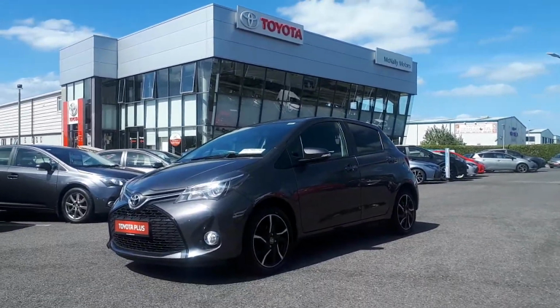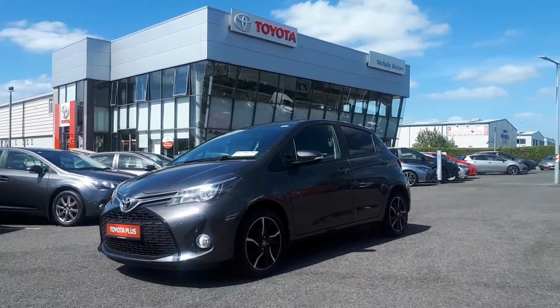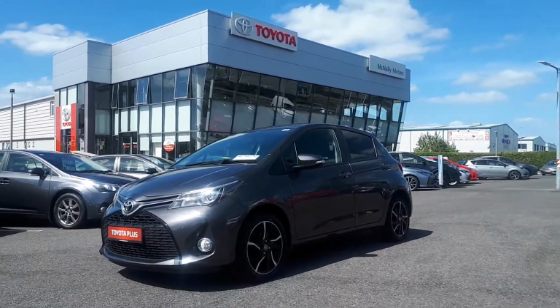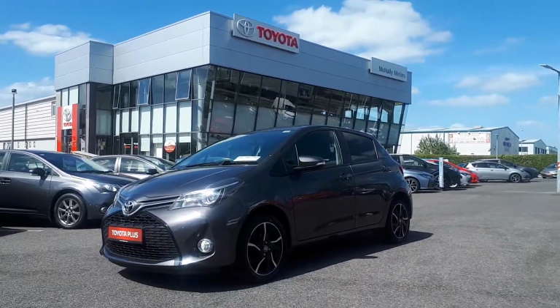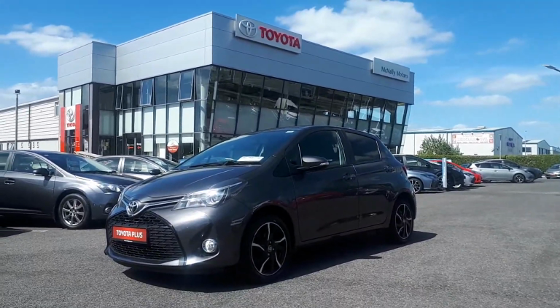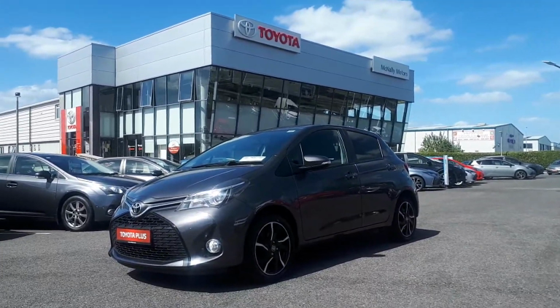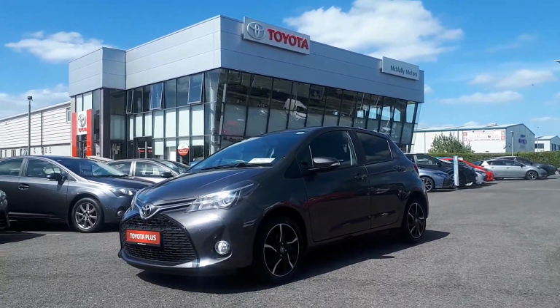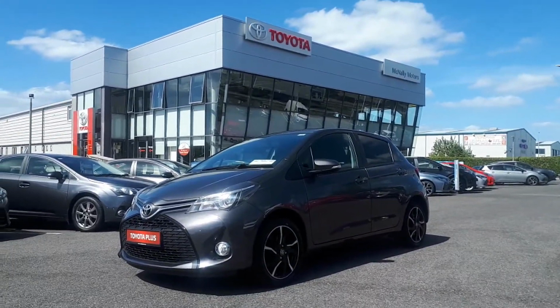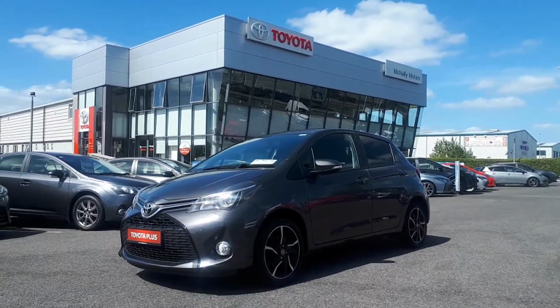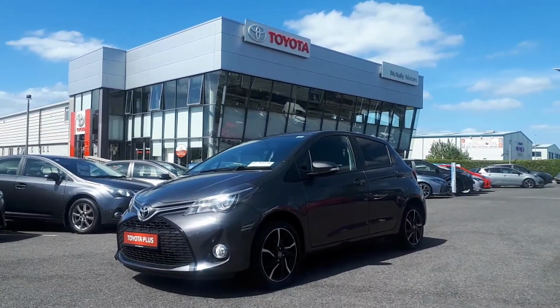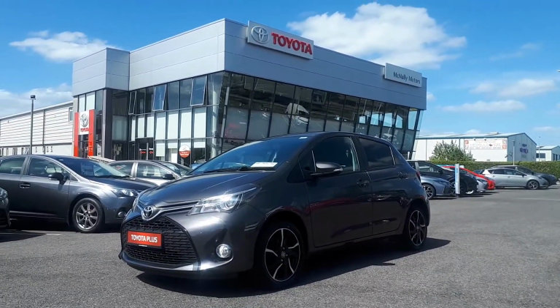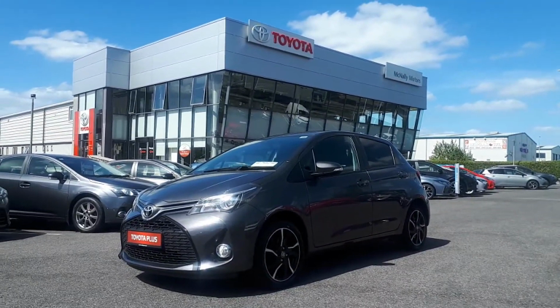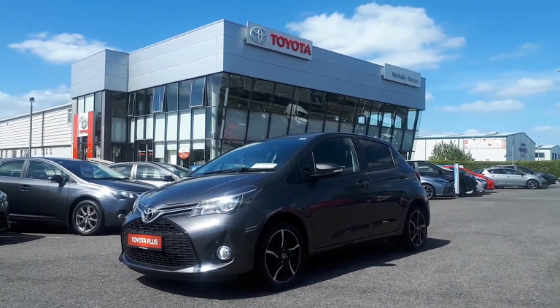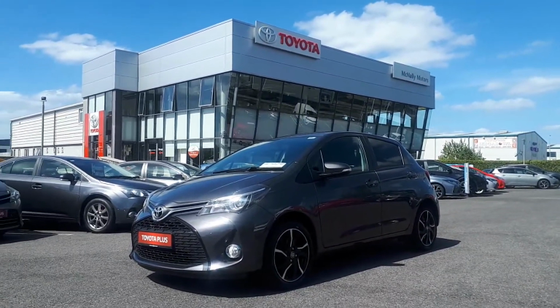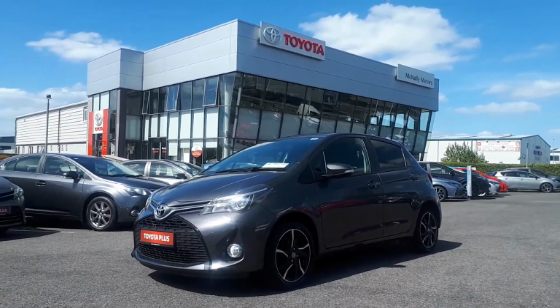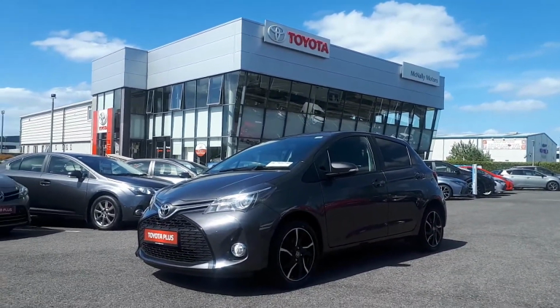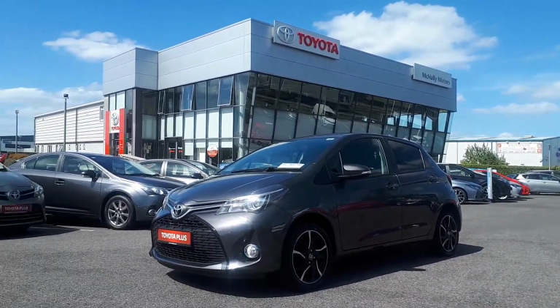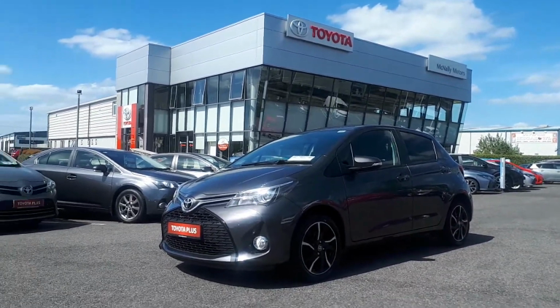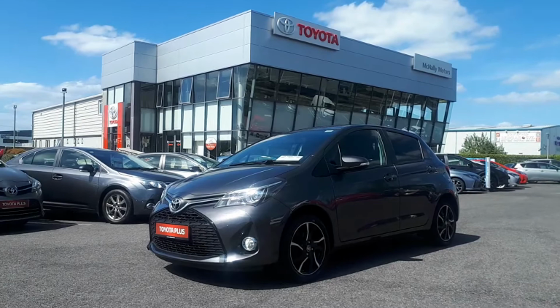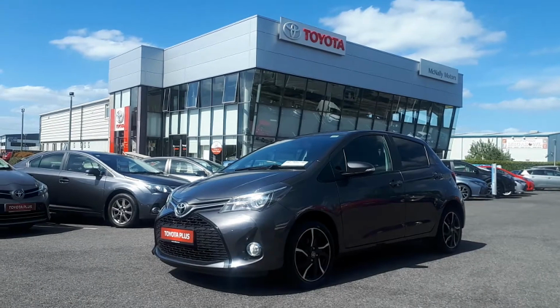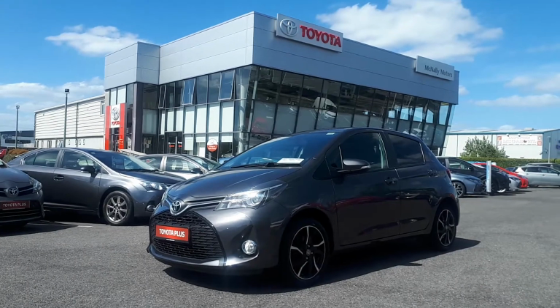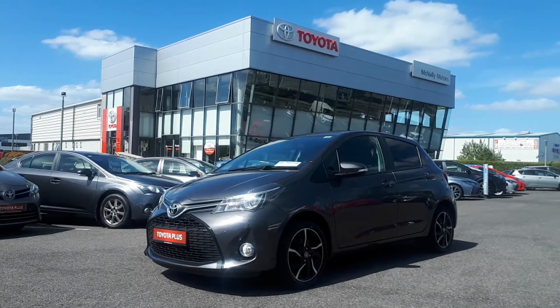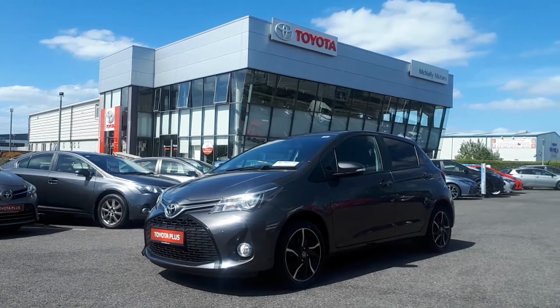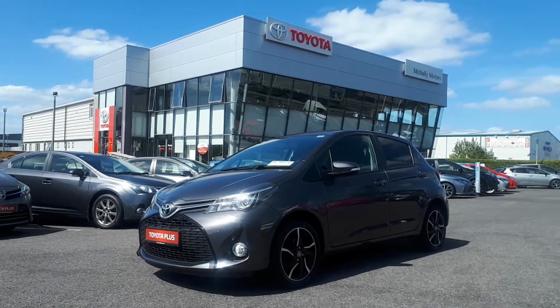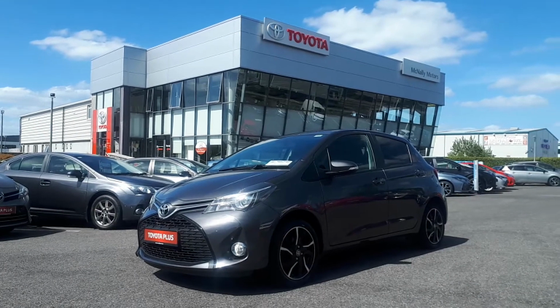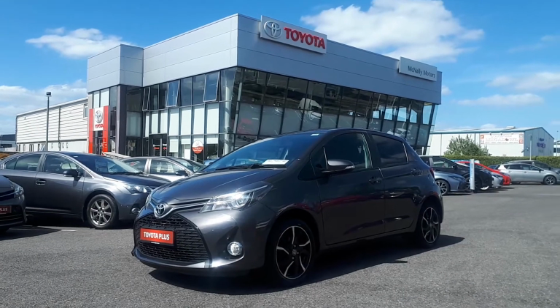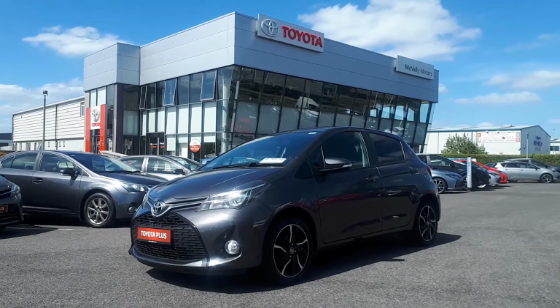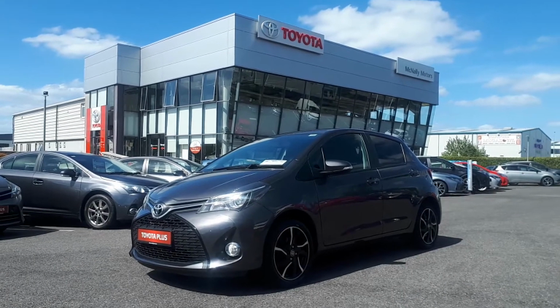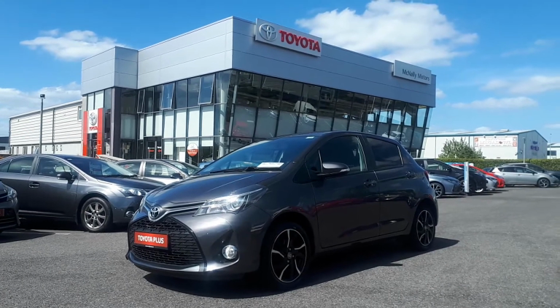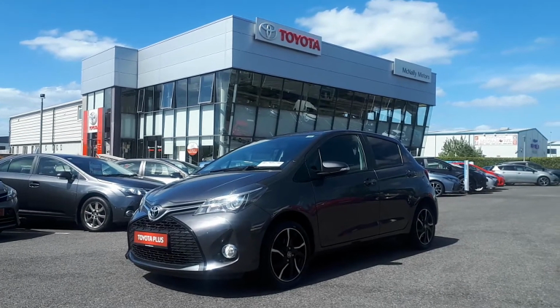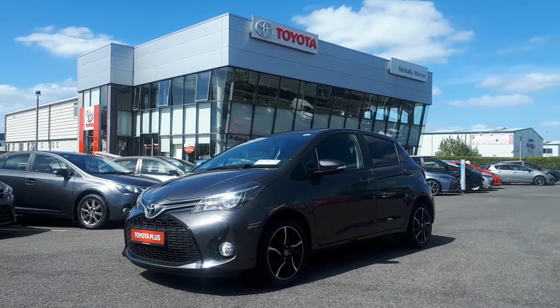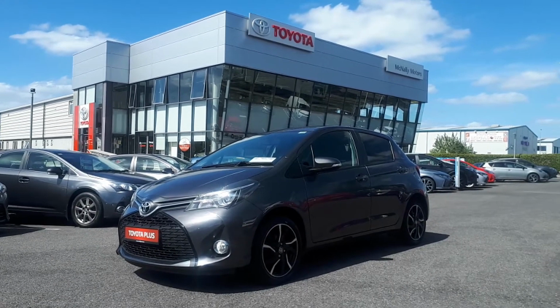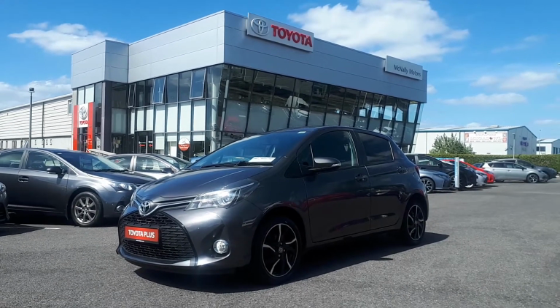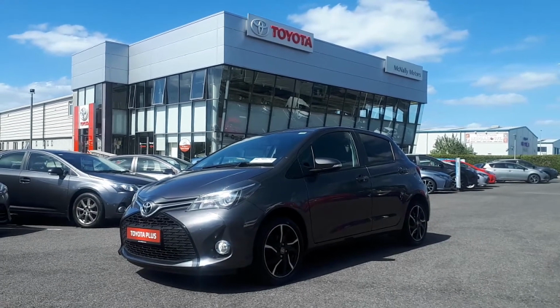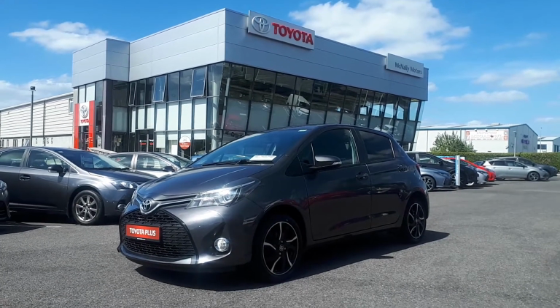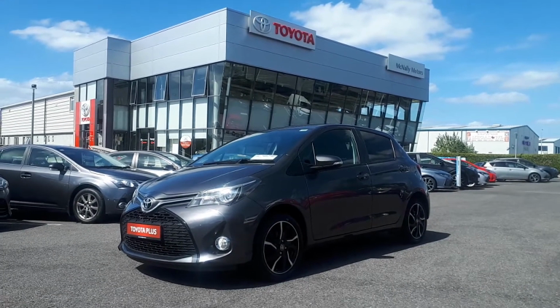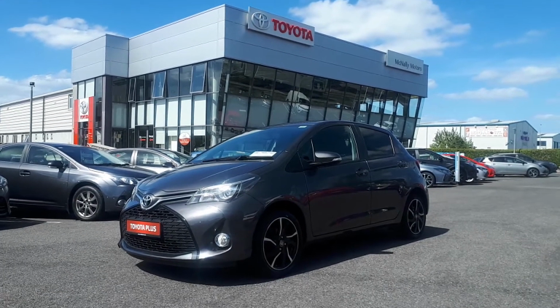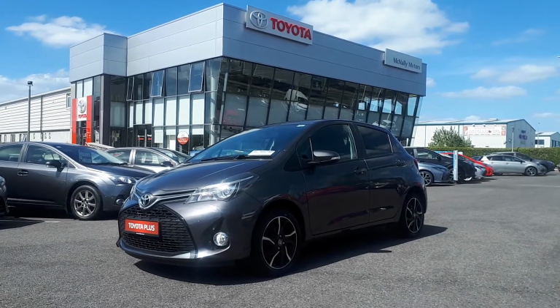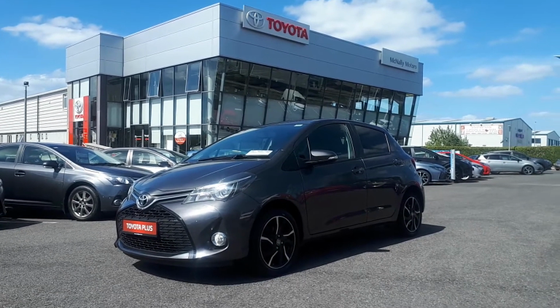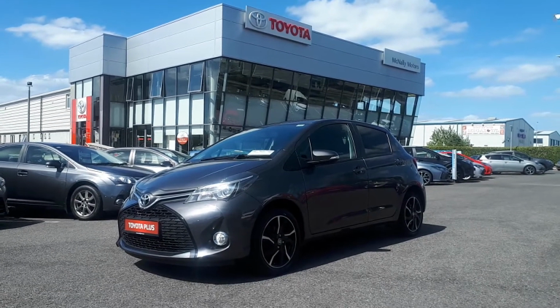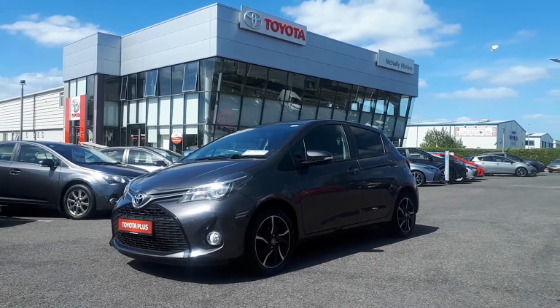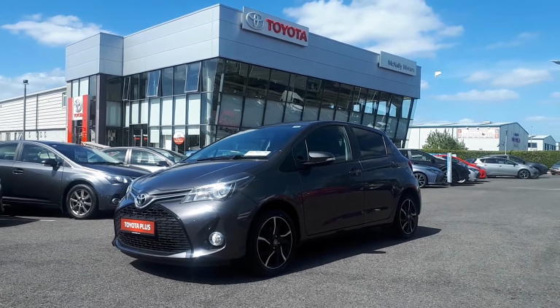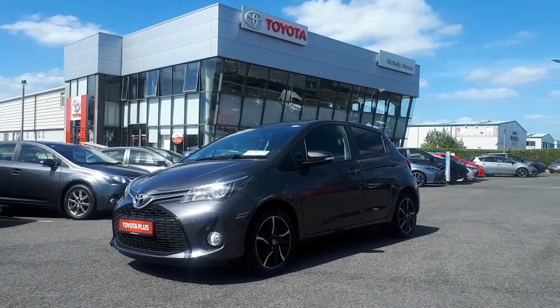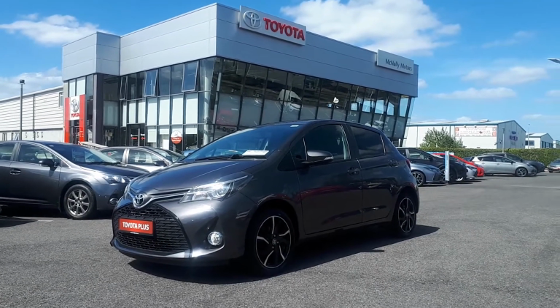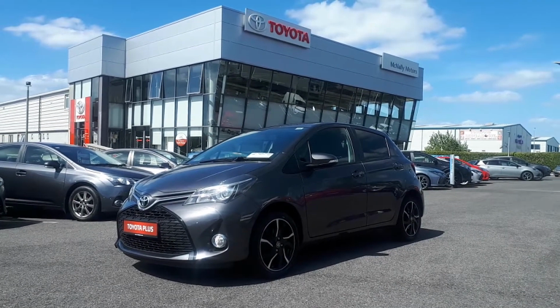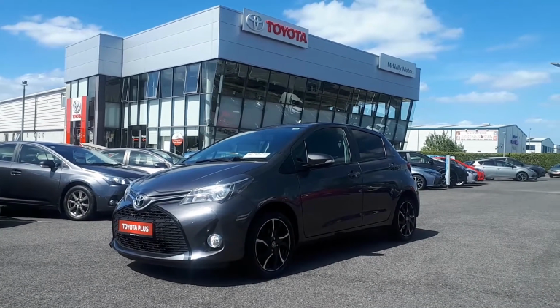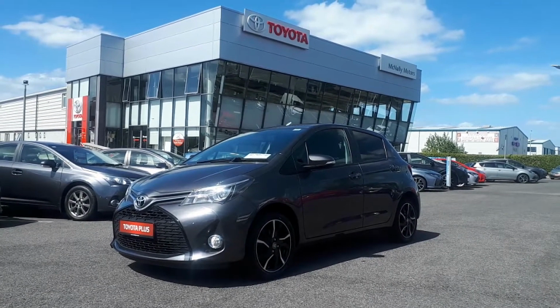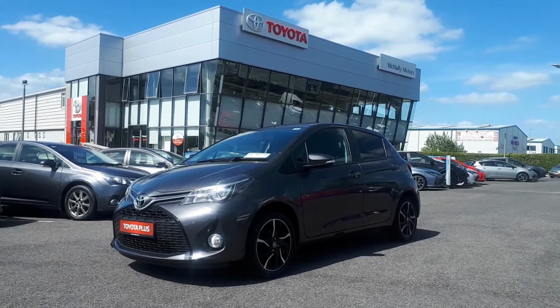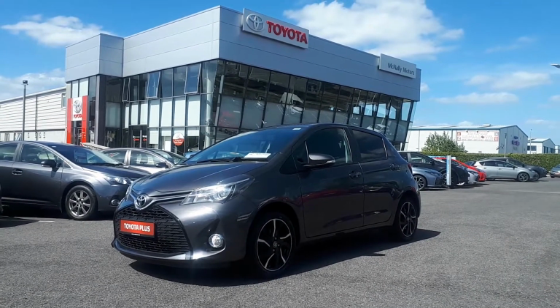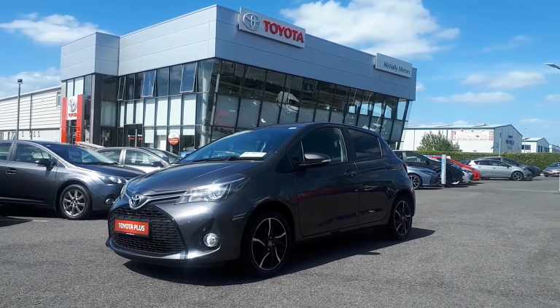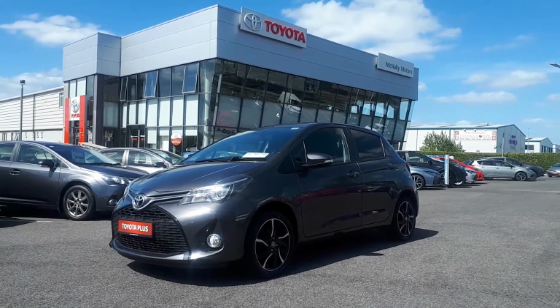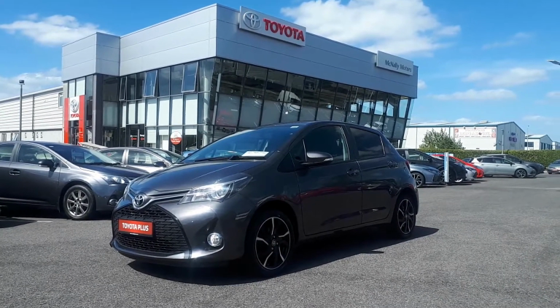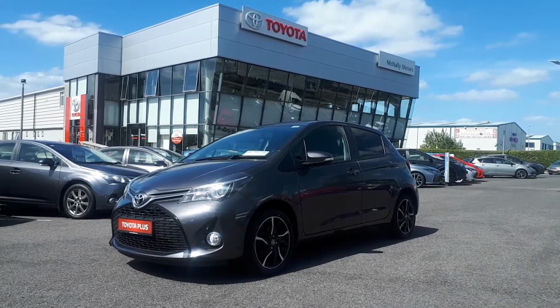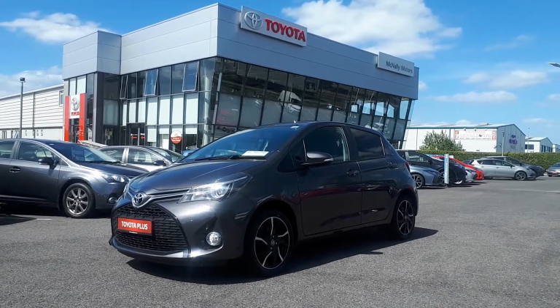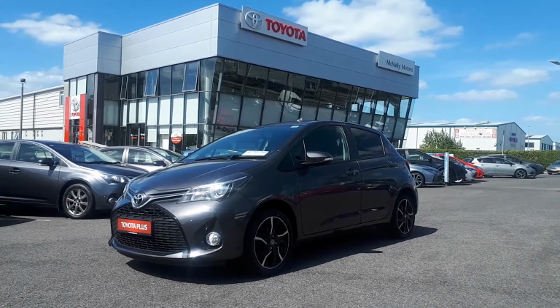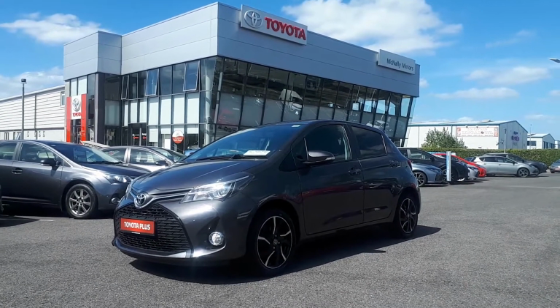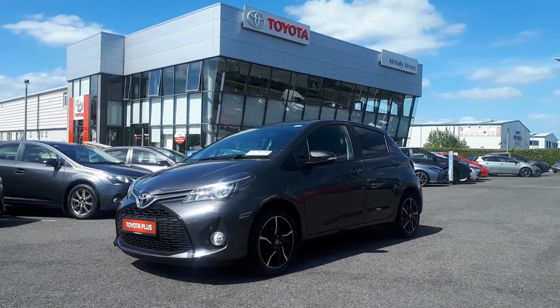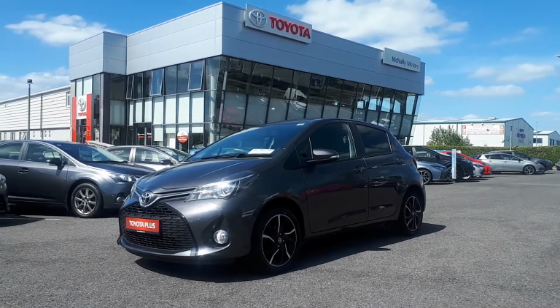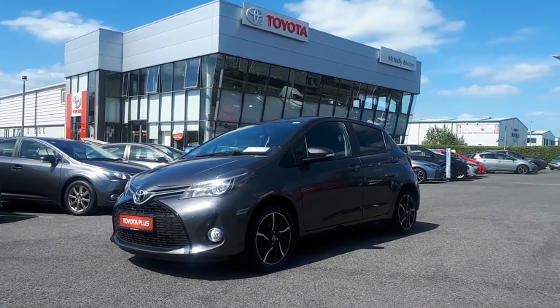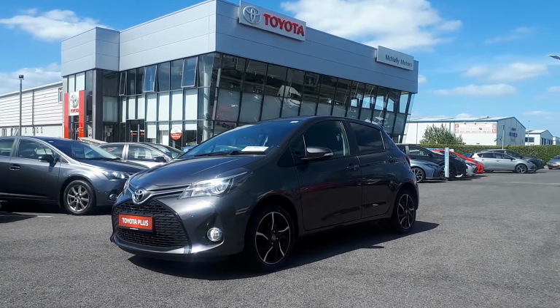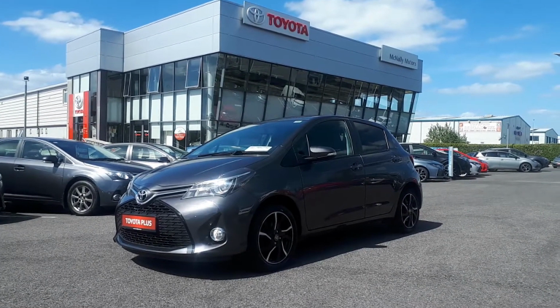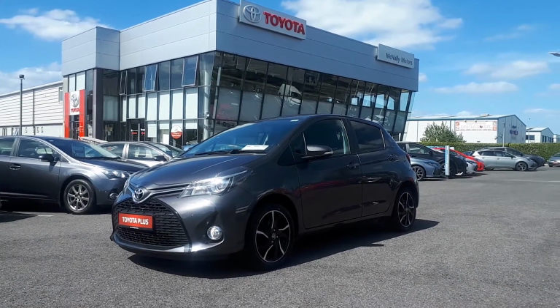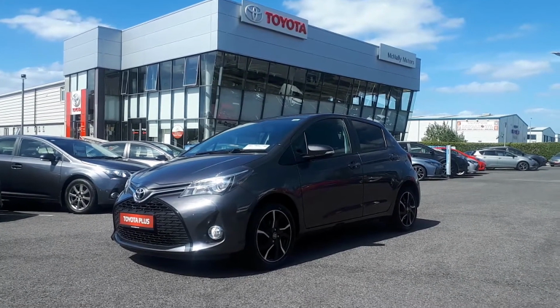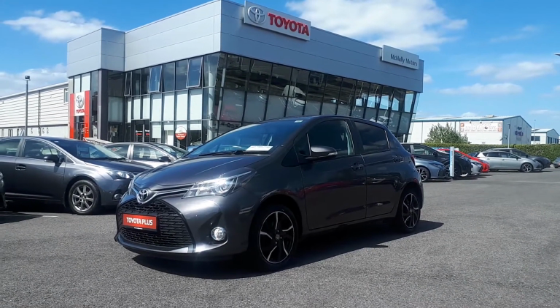If you want more information or would like to book a test drive, please call us on 043 333 45621.